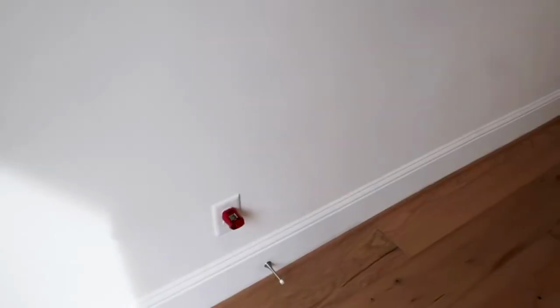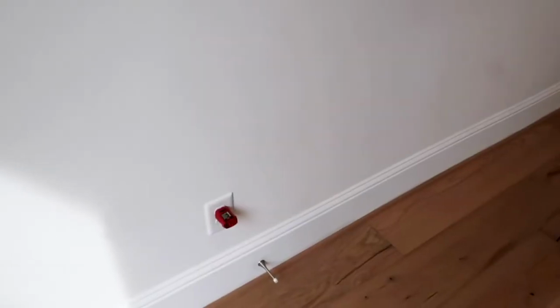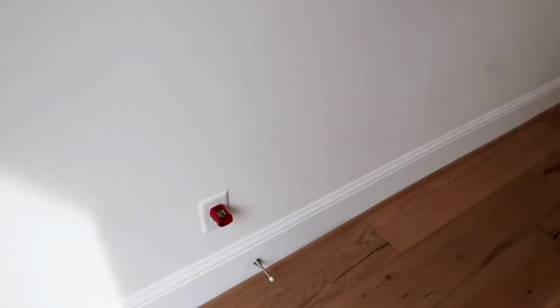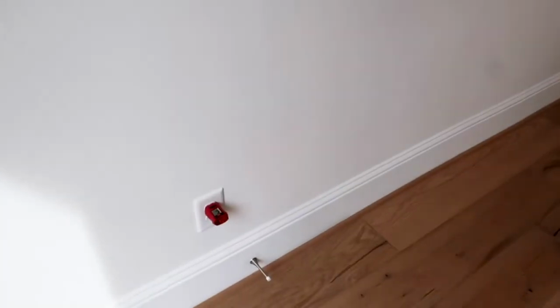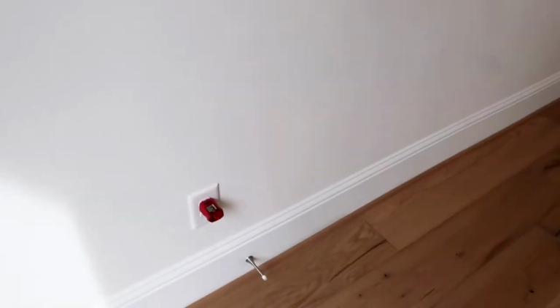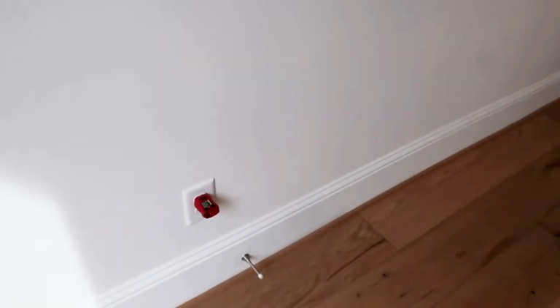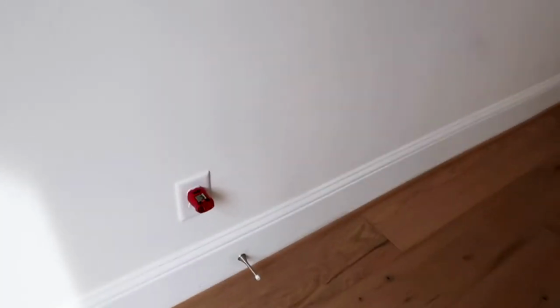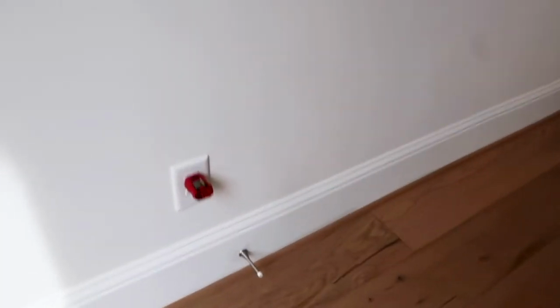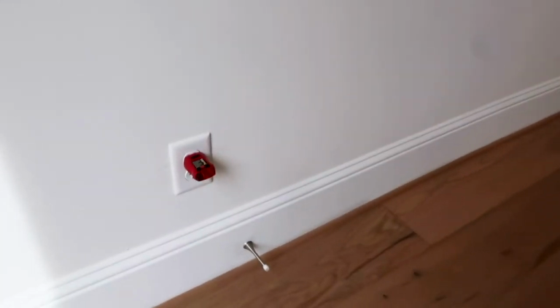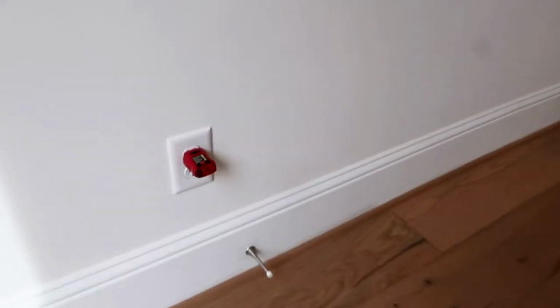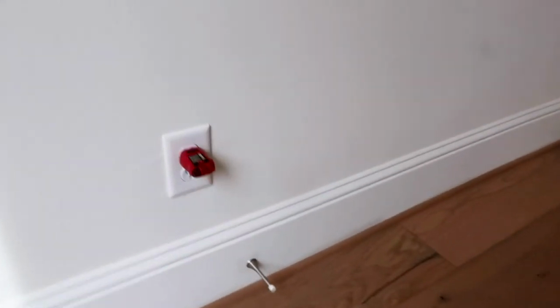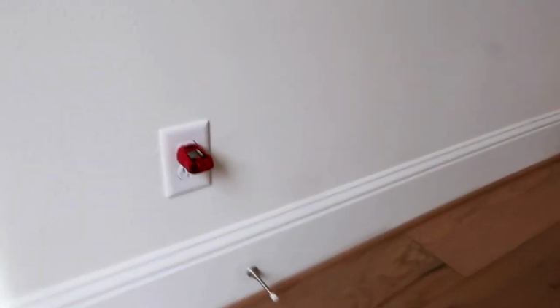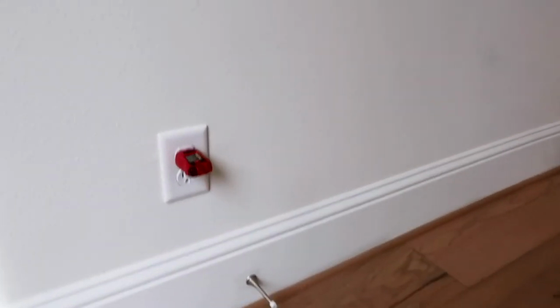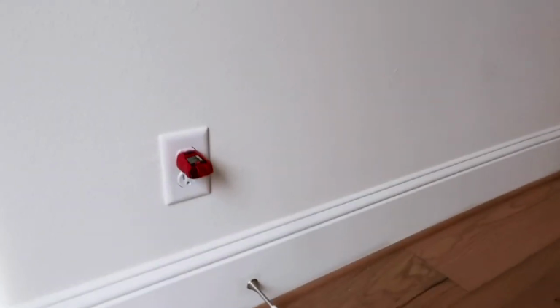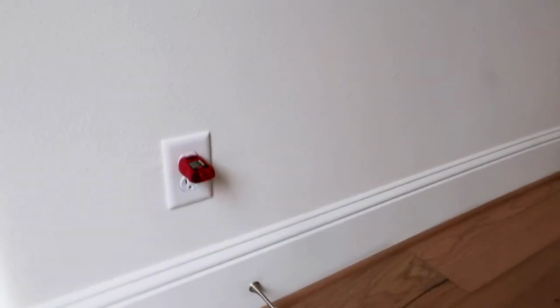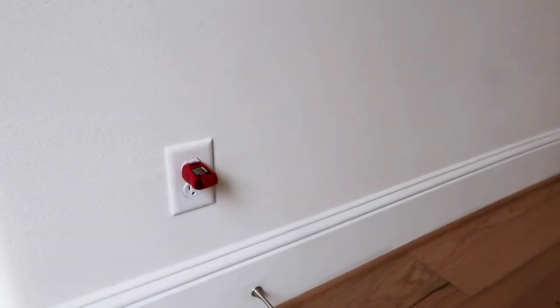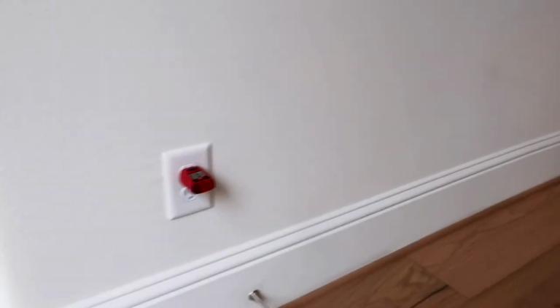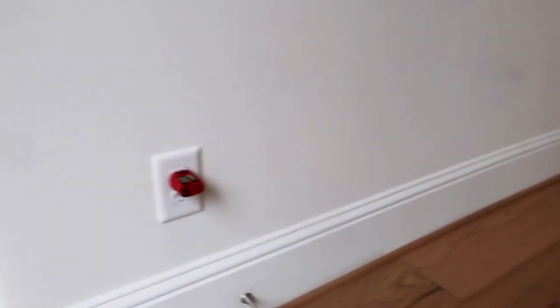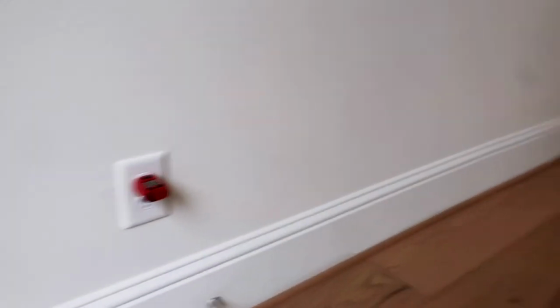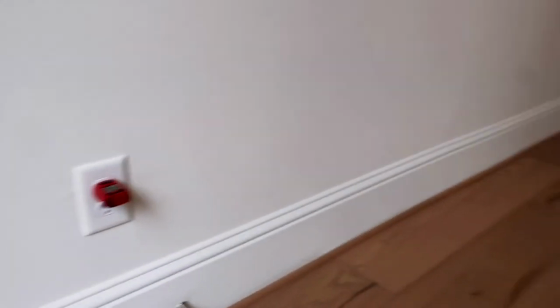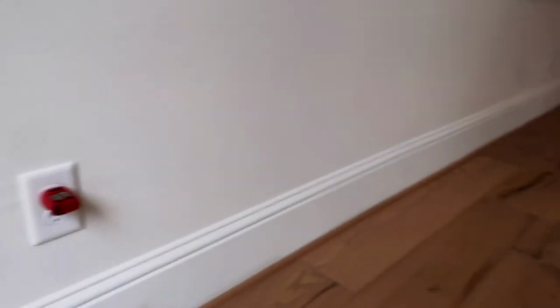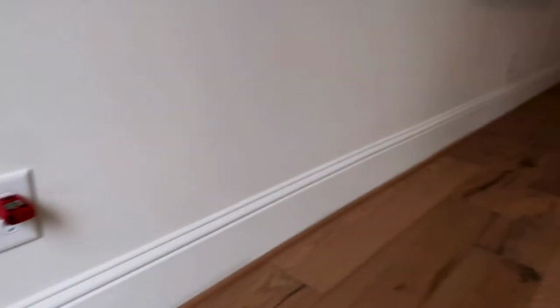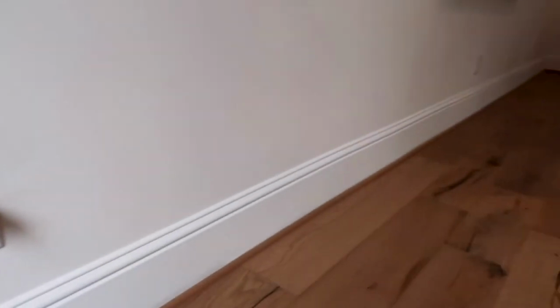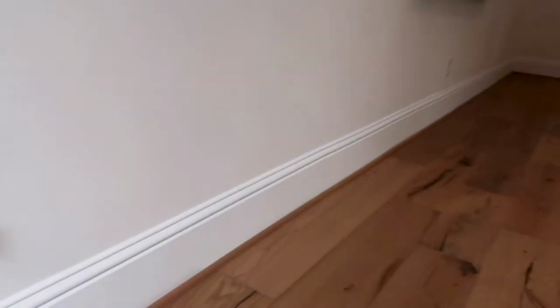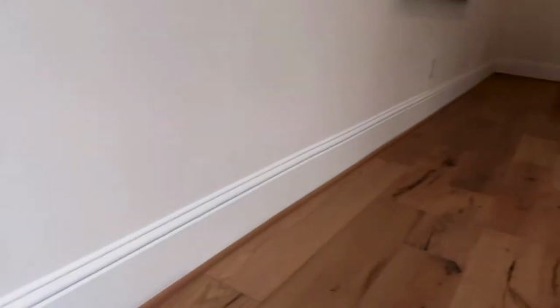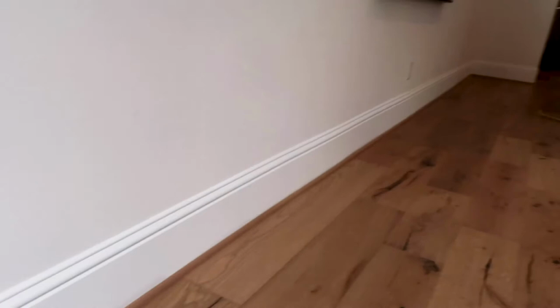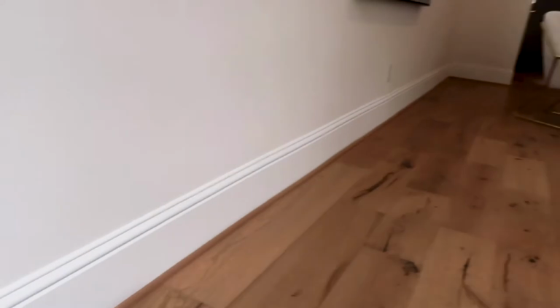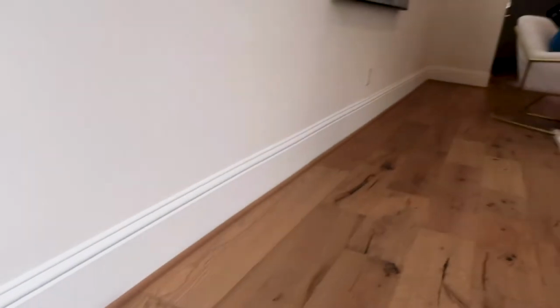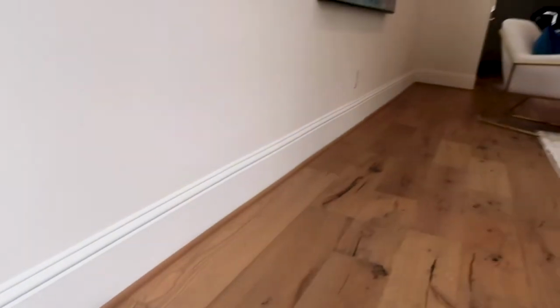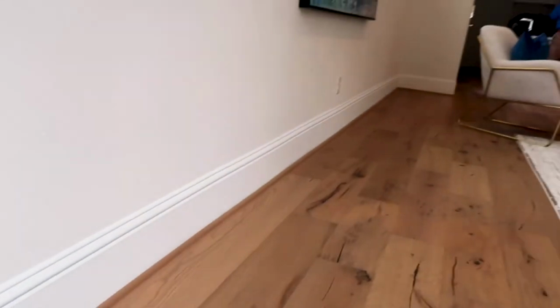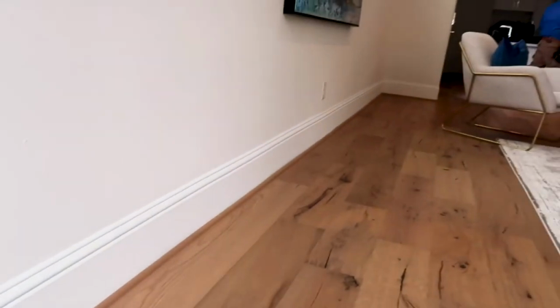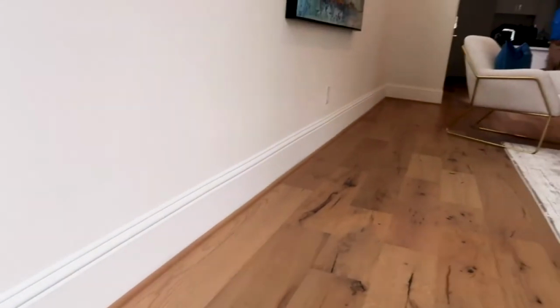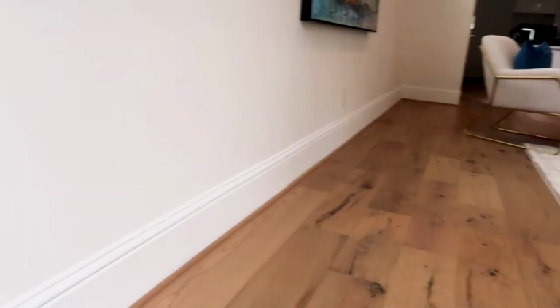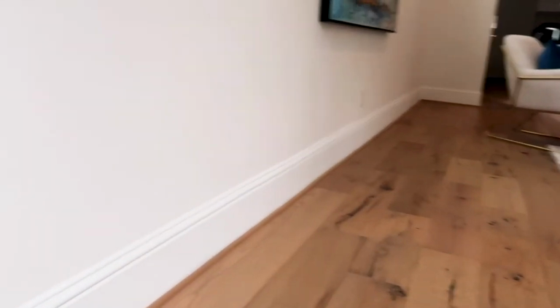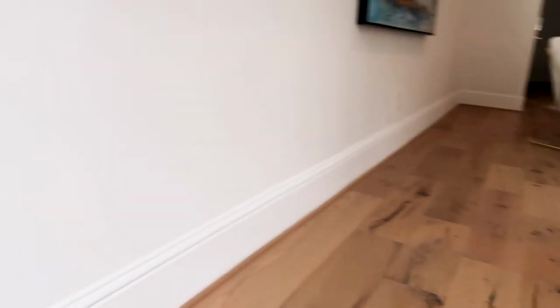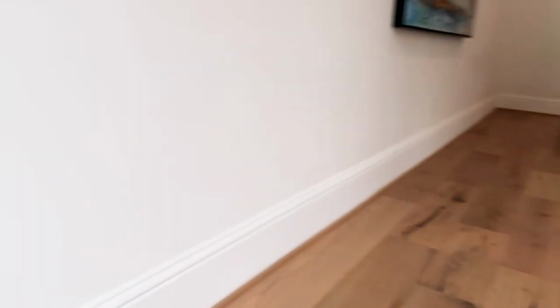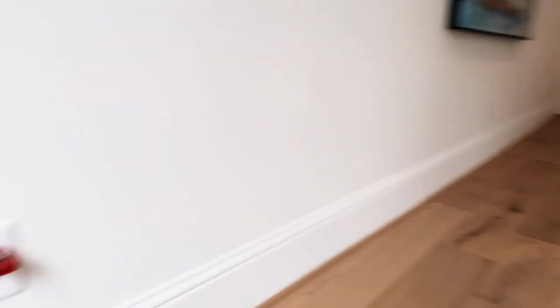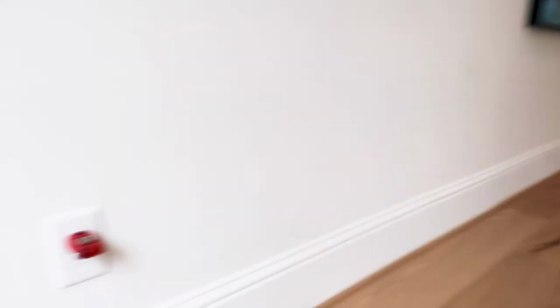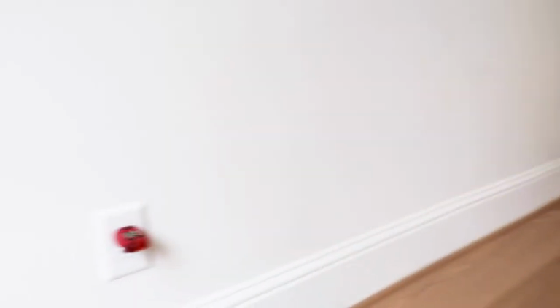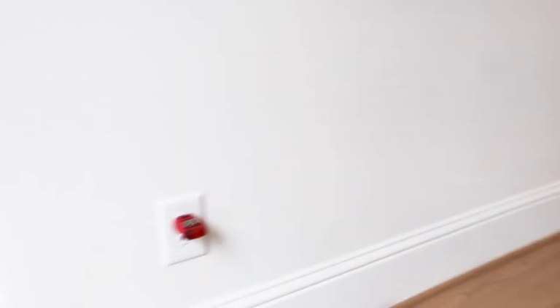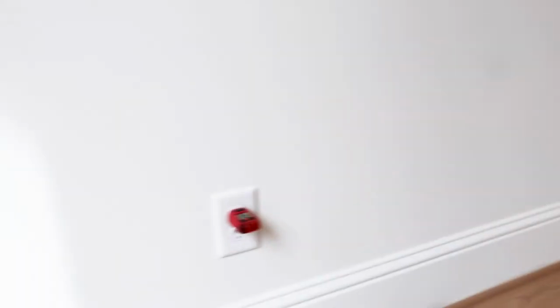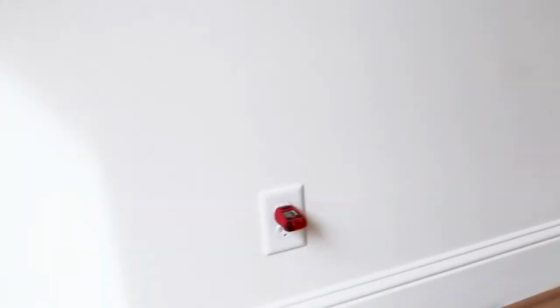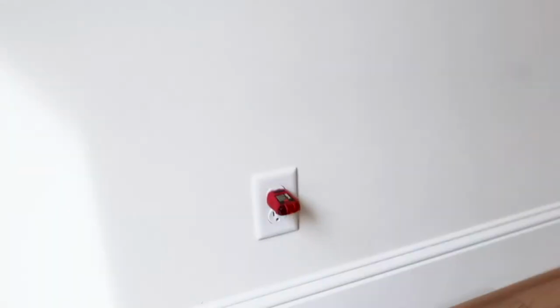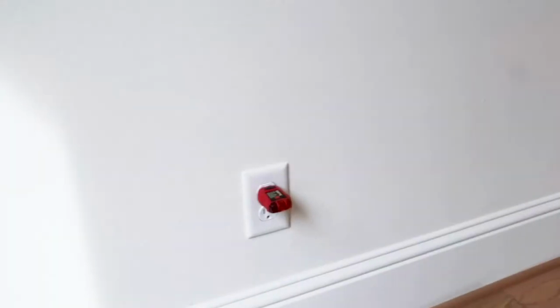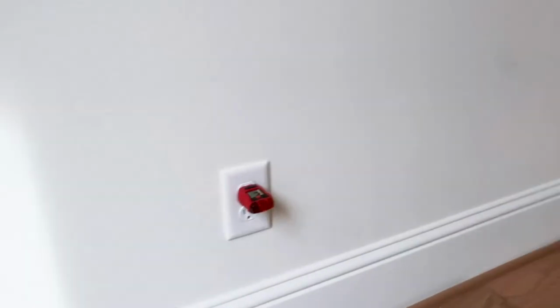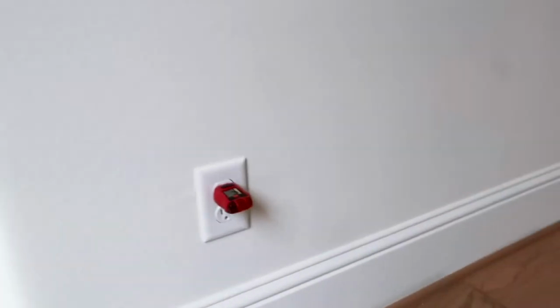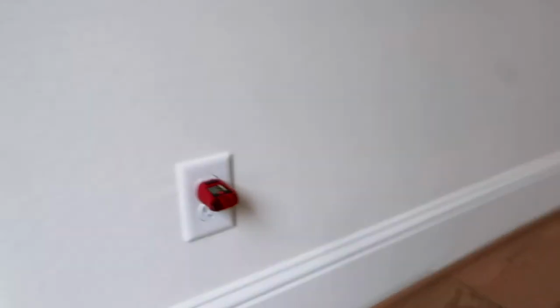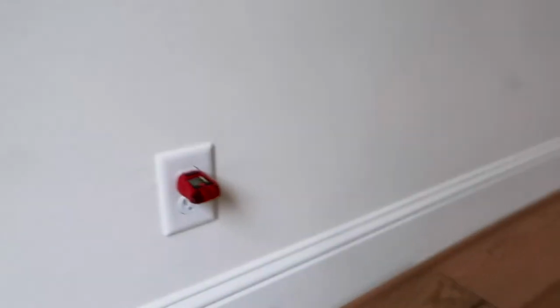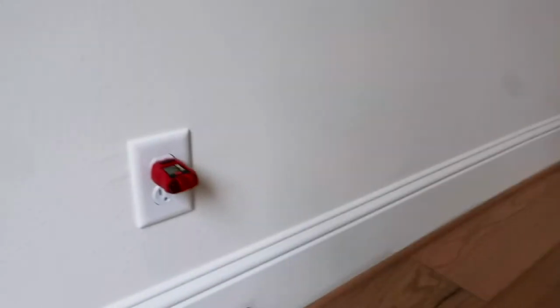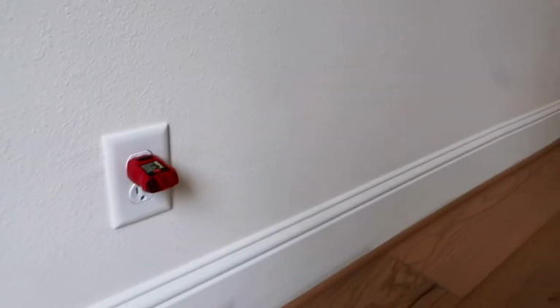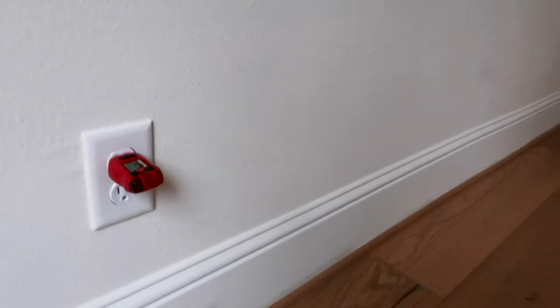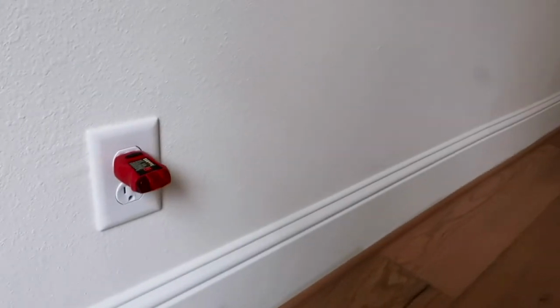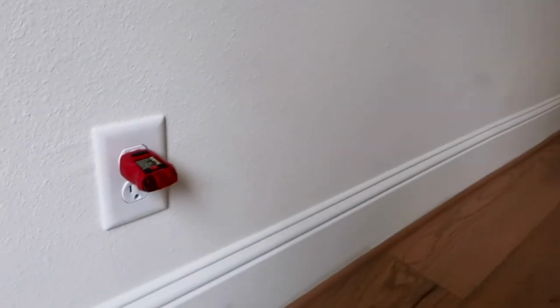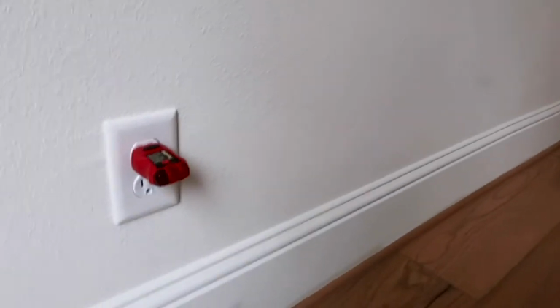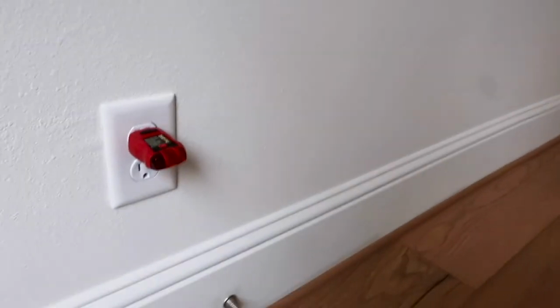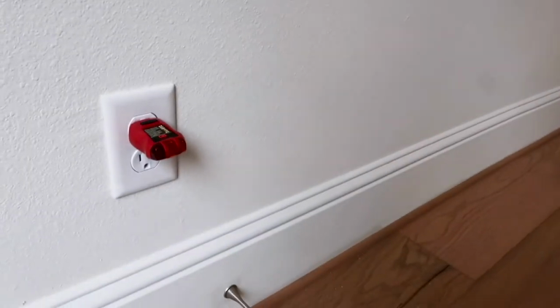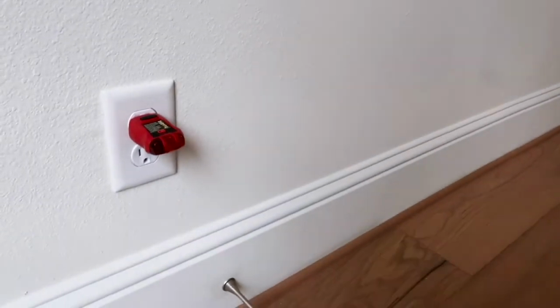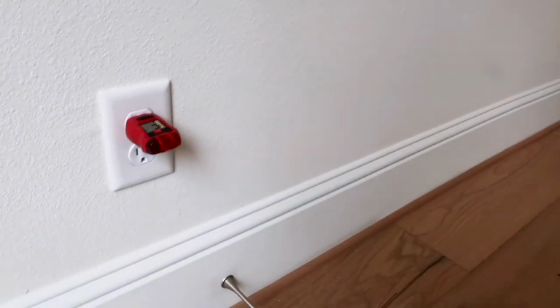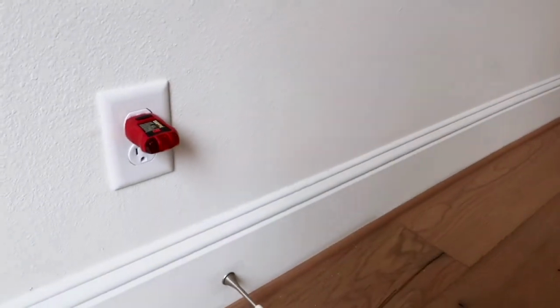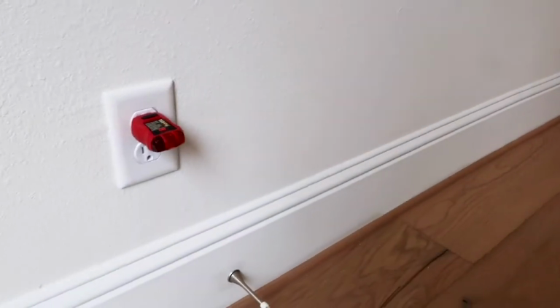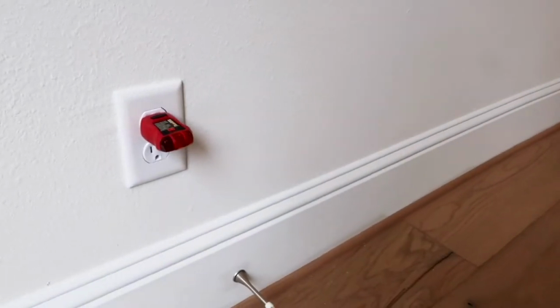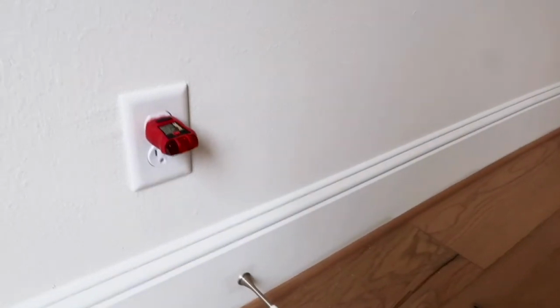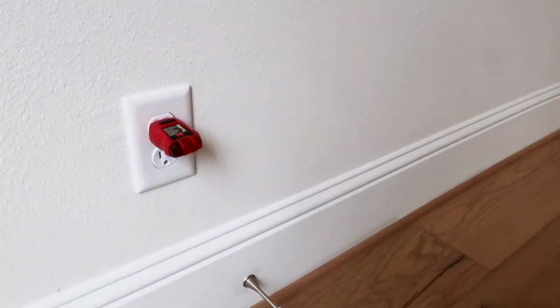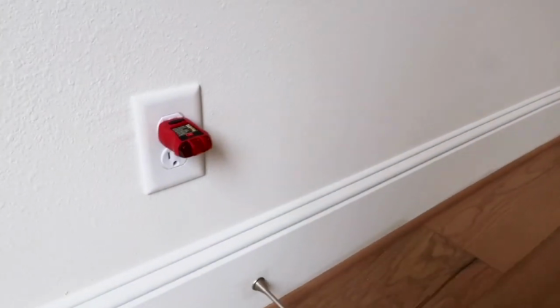Another really good find — we check every single outlet in the property, and we found a wall with no power in it.